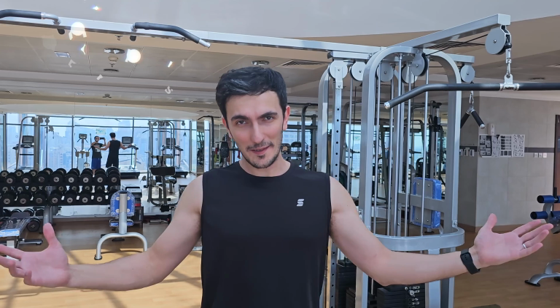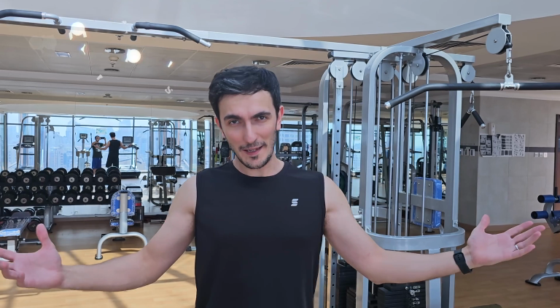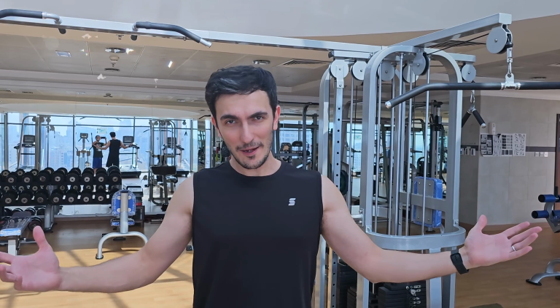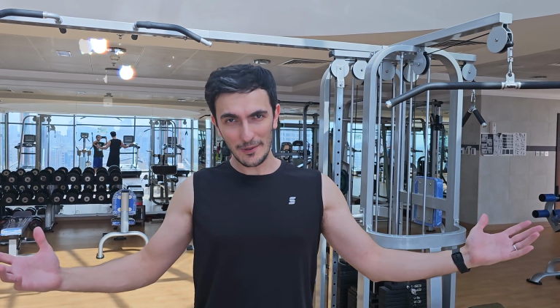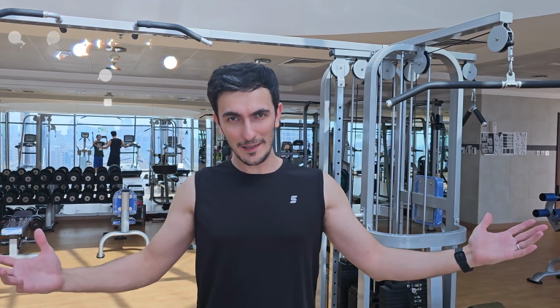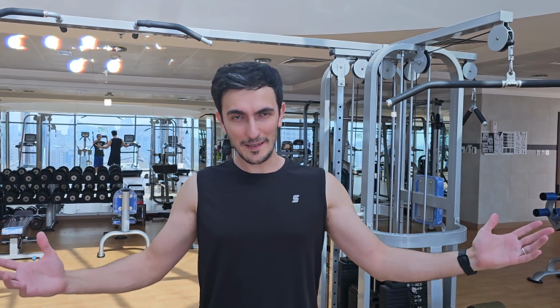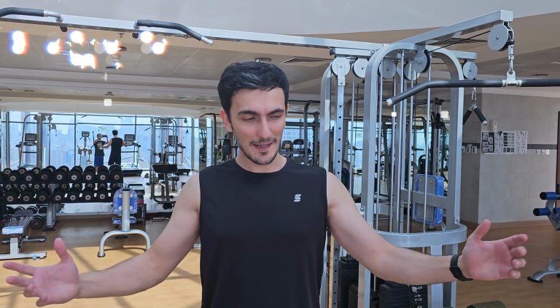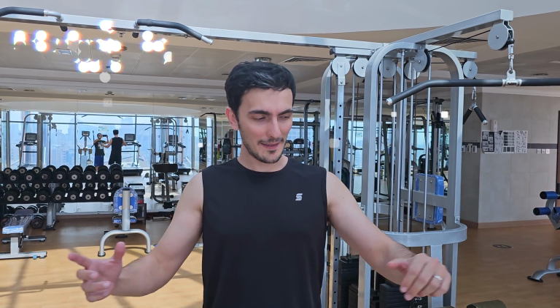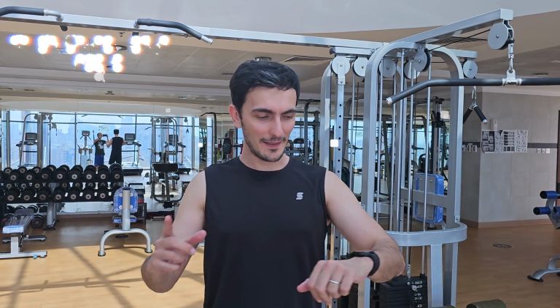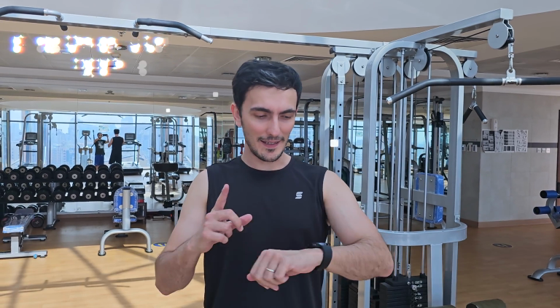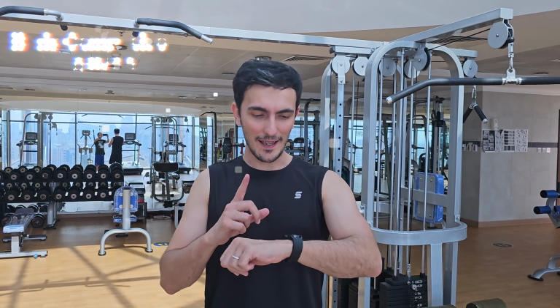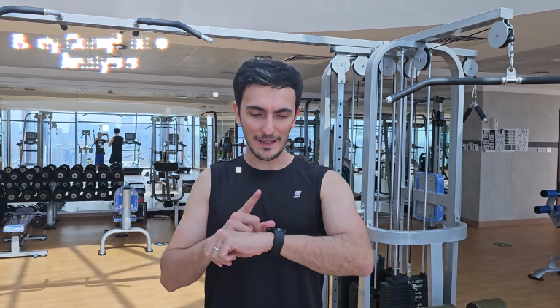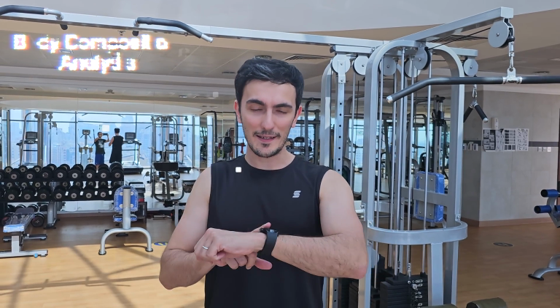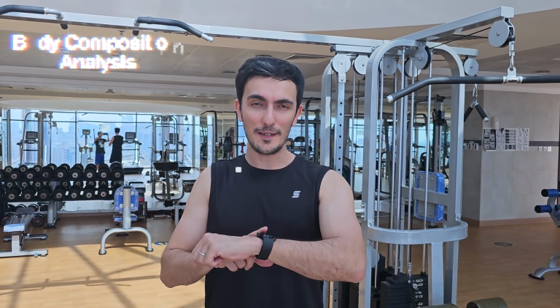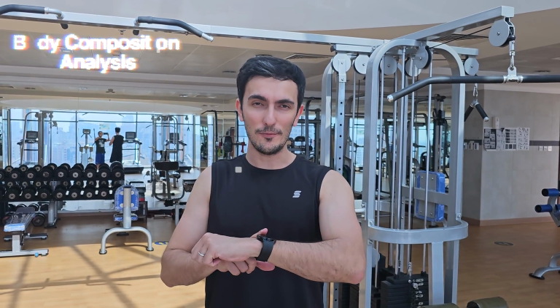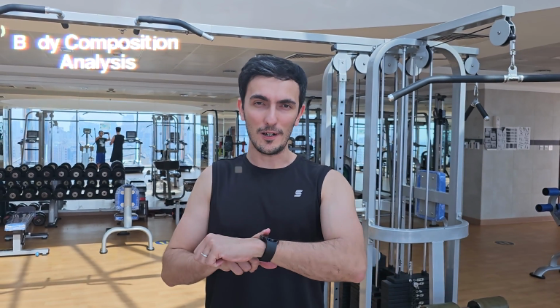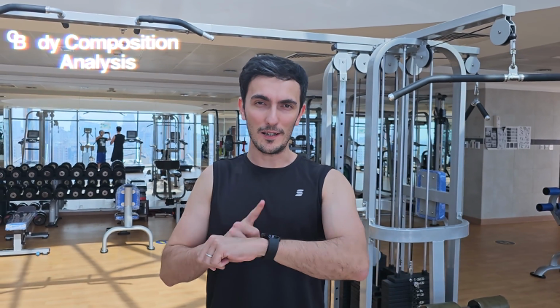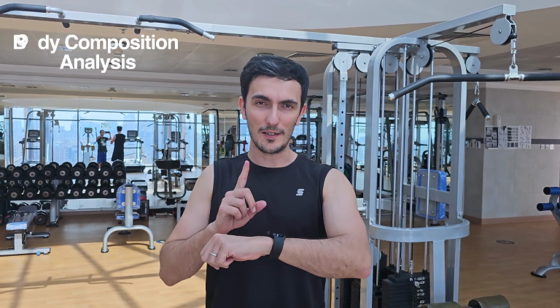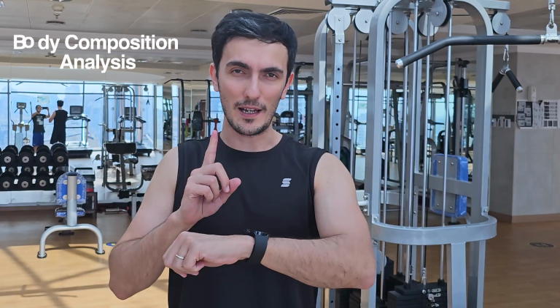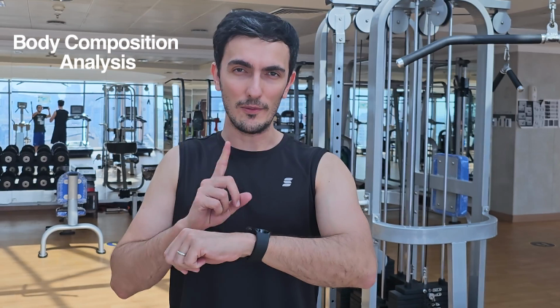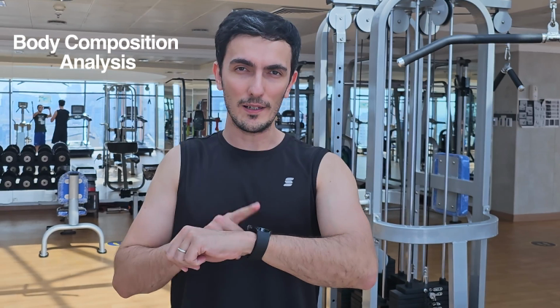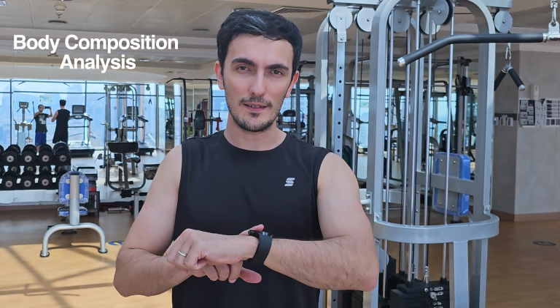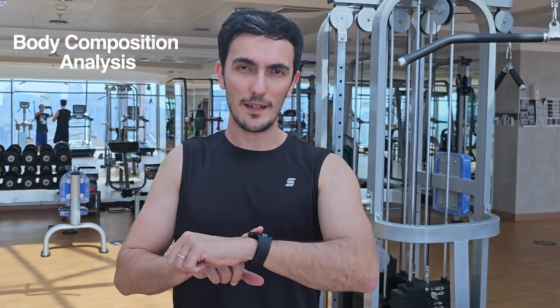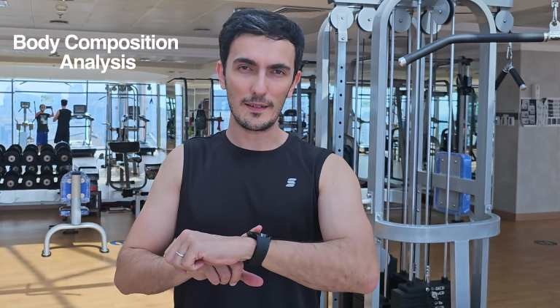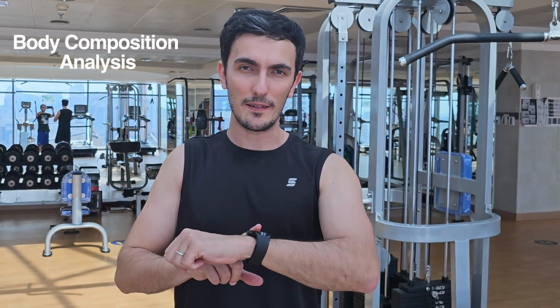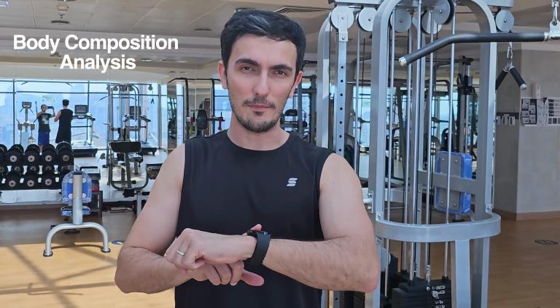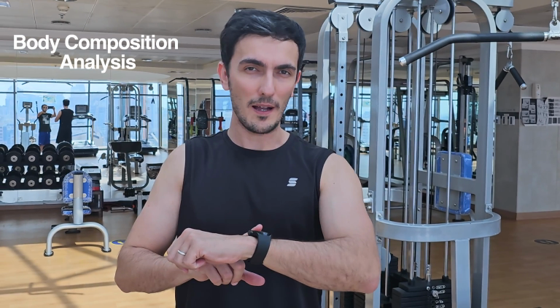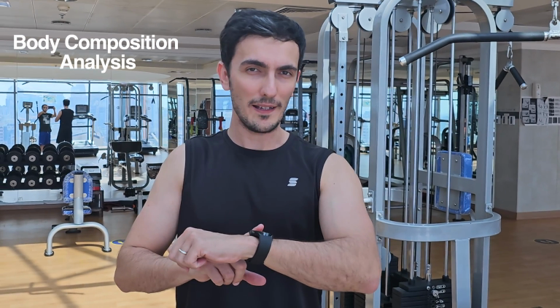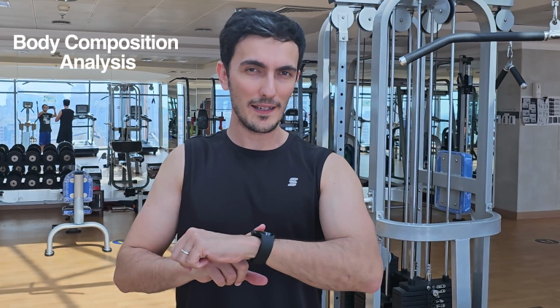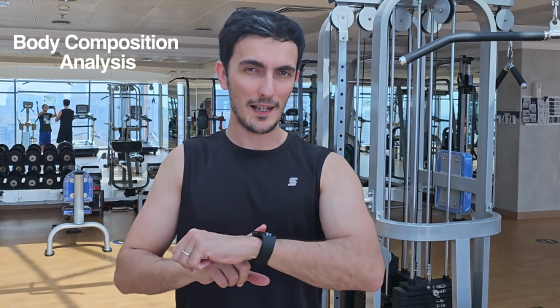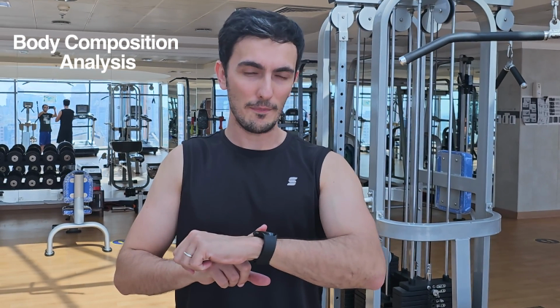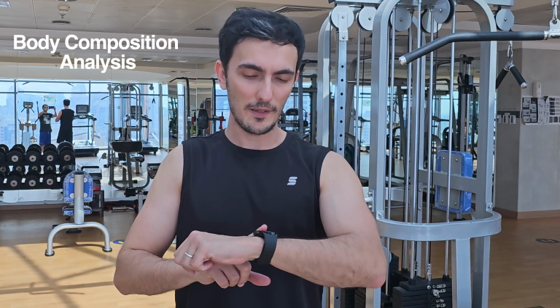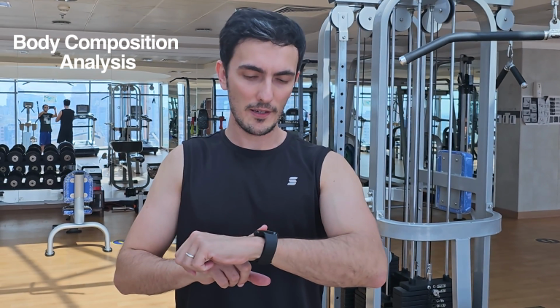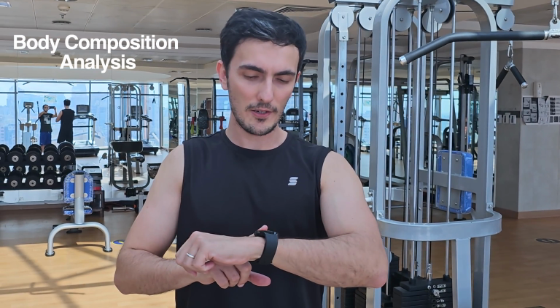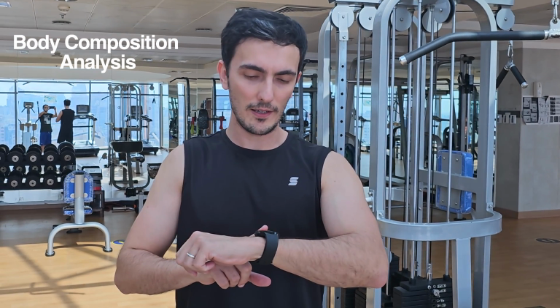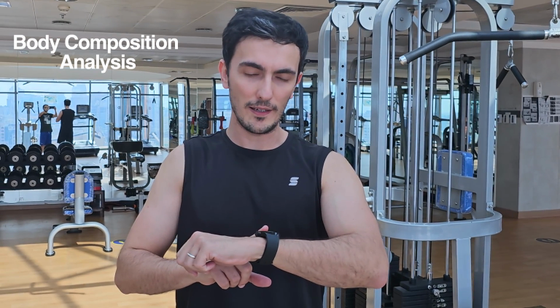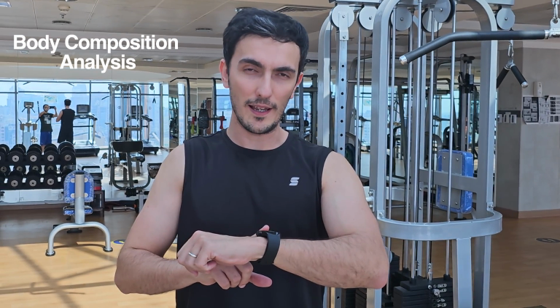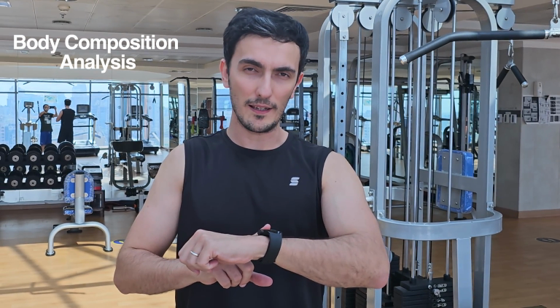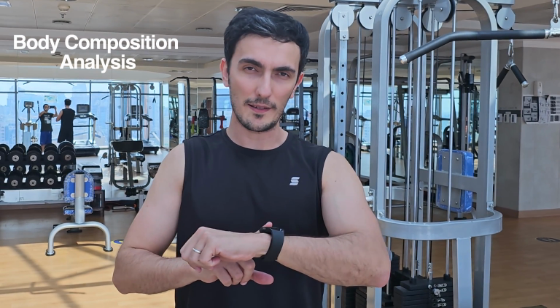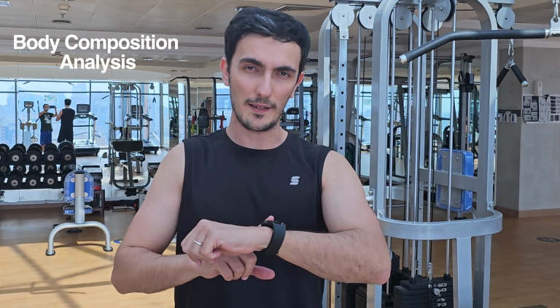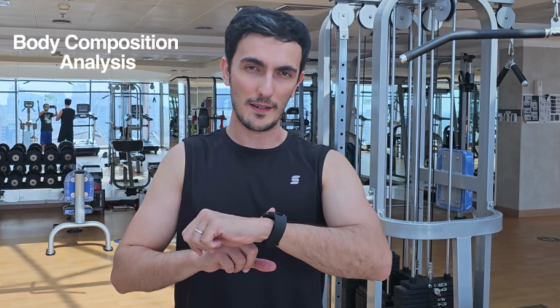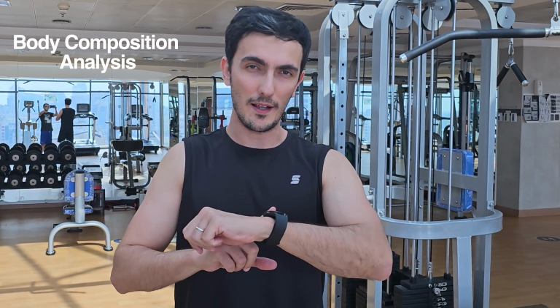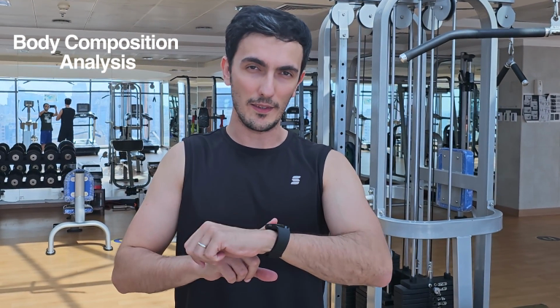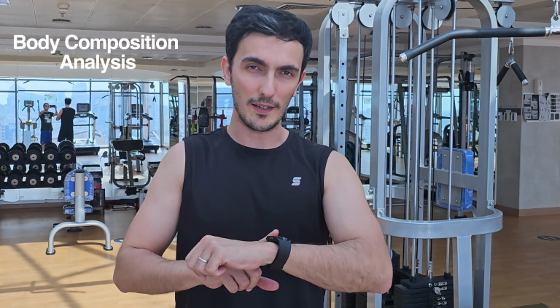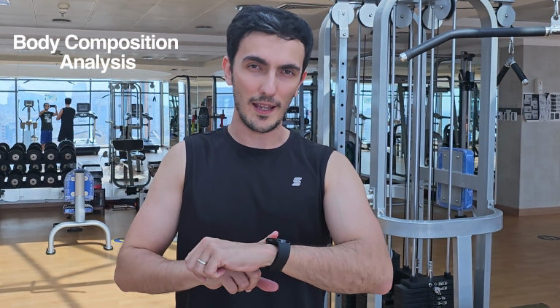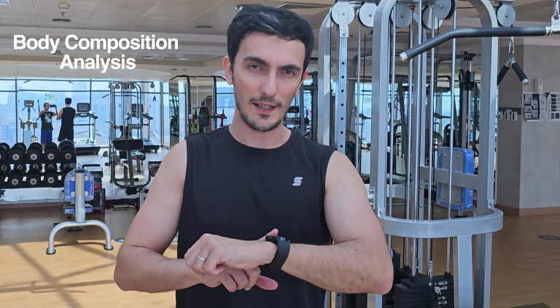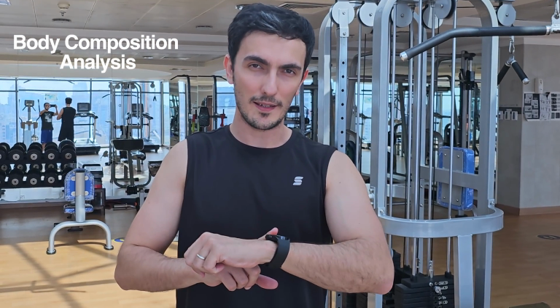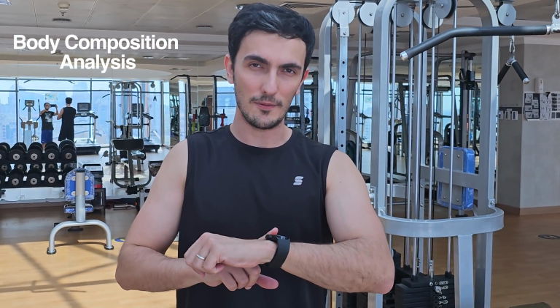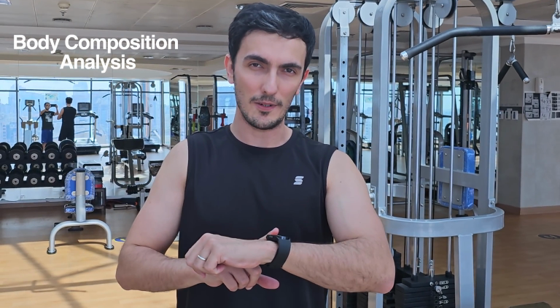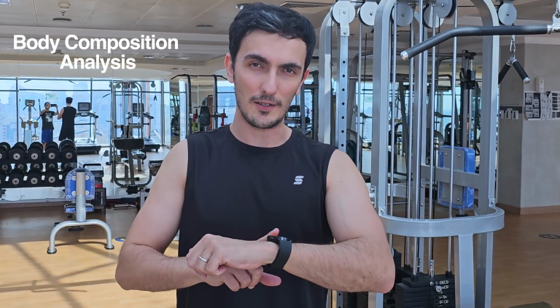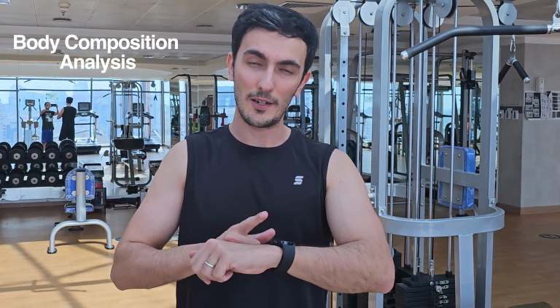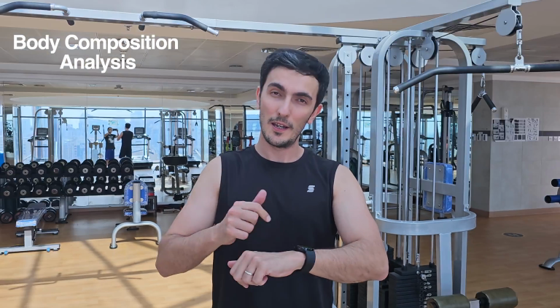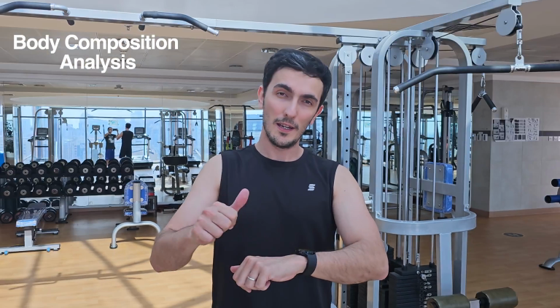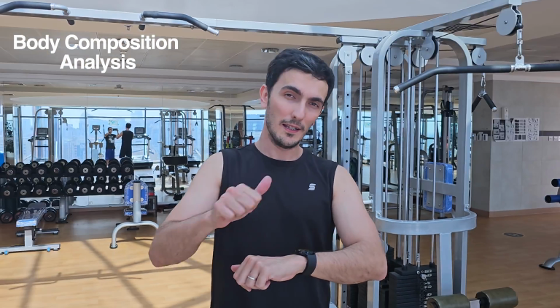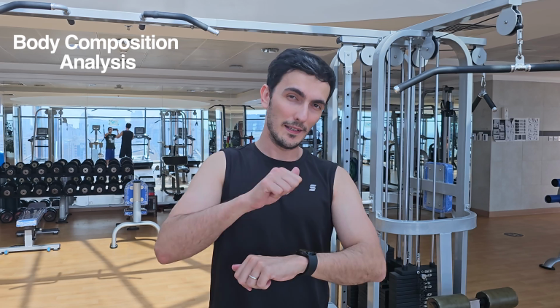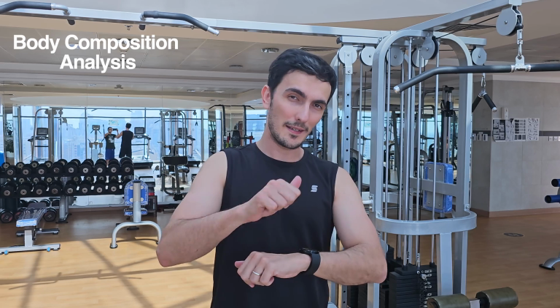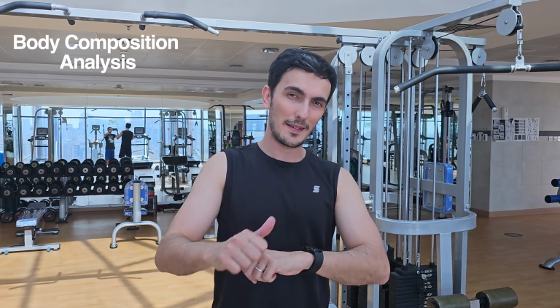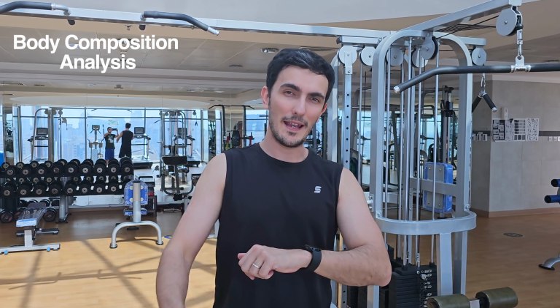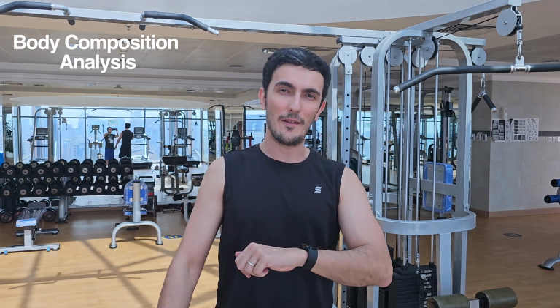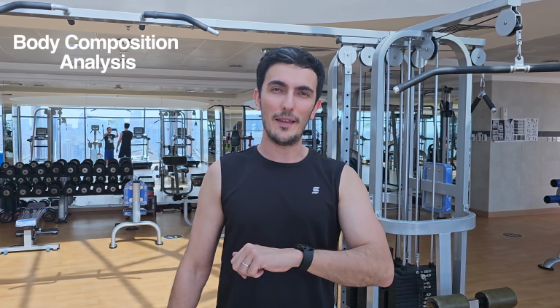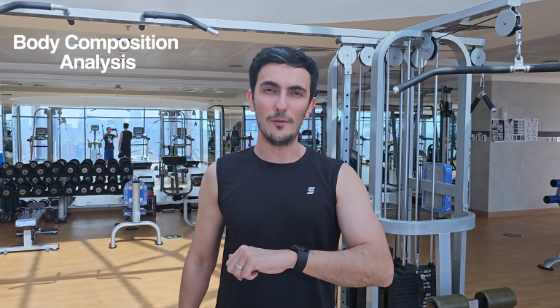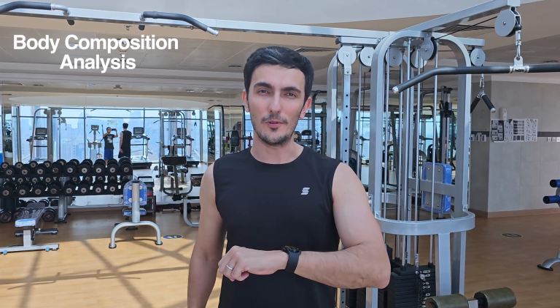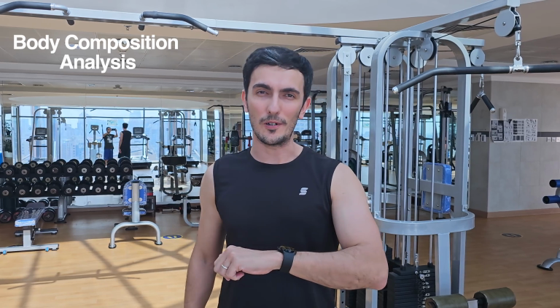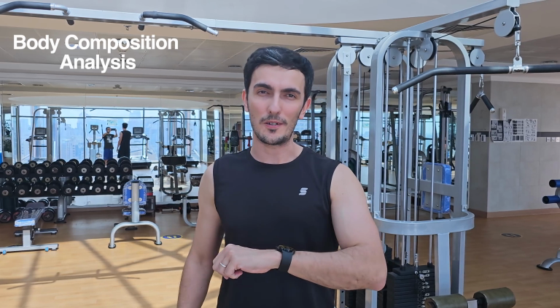Today I want to test the Galaxy Watch — specifically the body composition analysis feature. Let's see how that works.